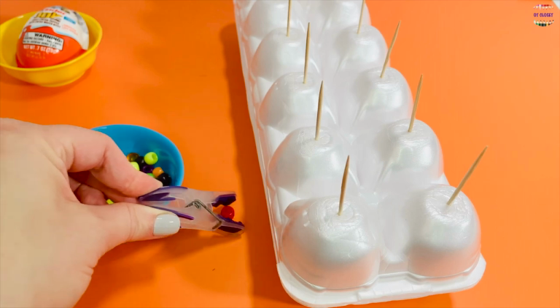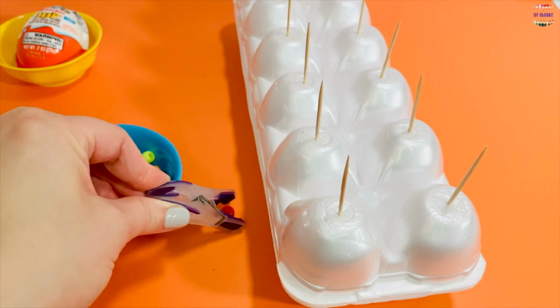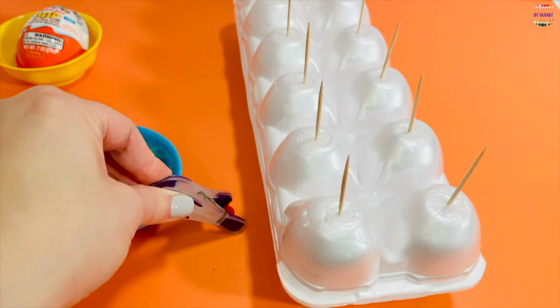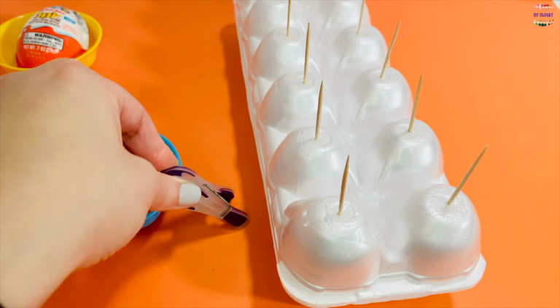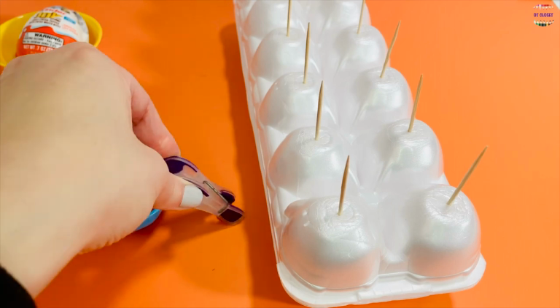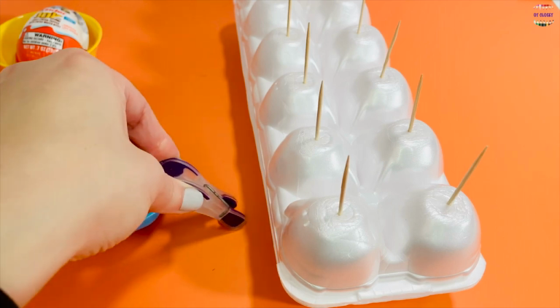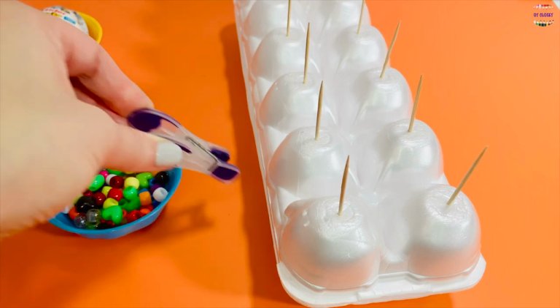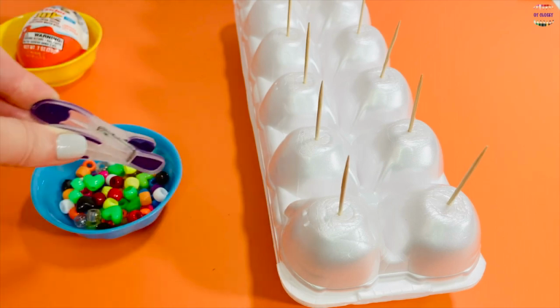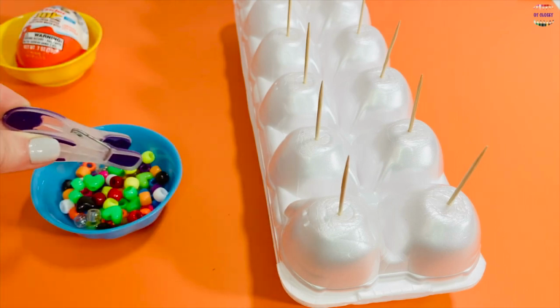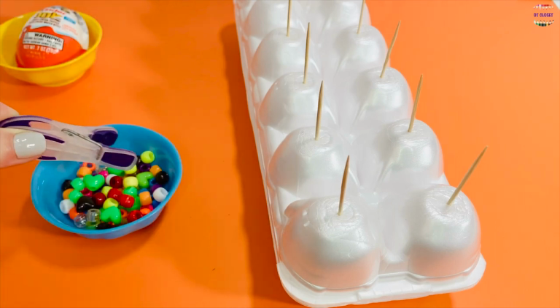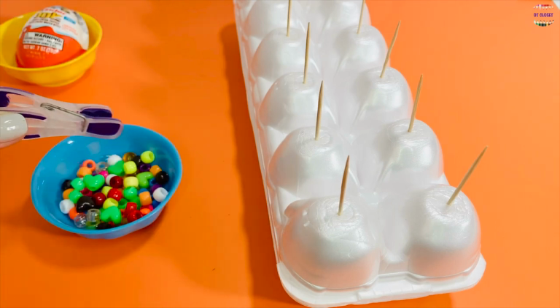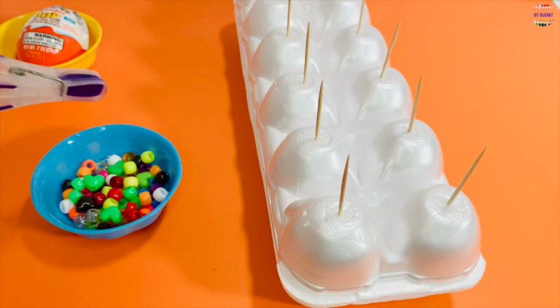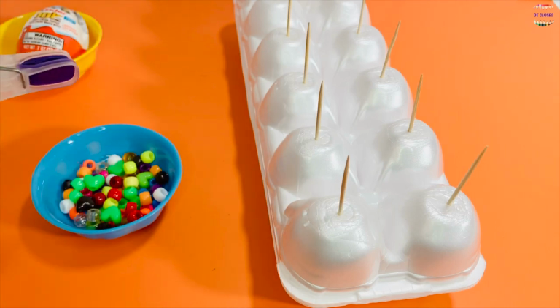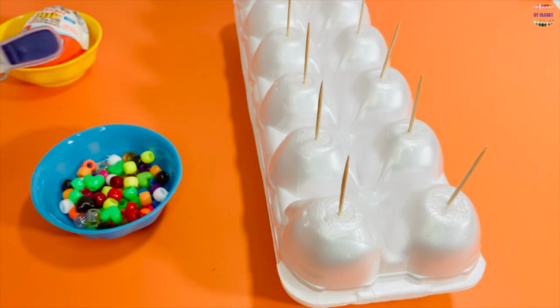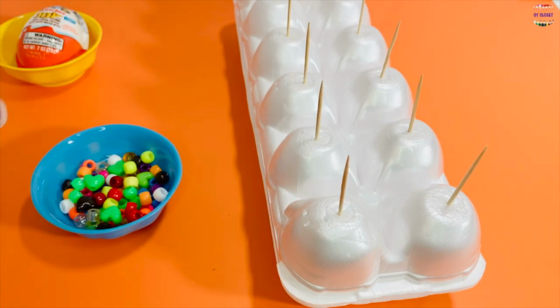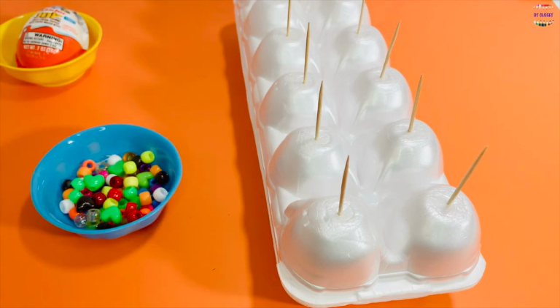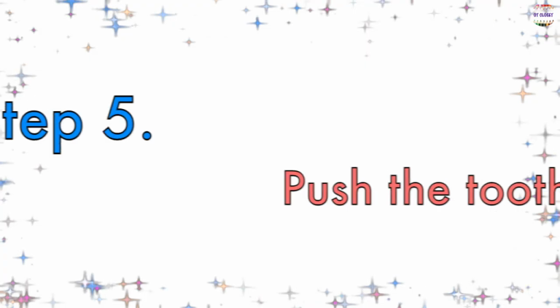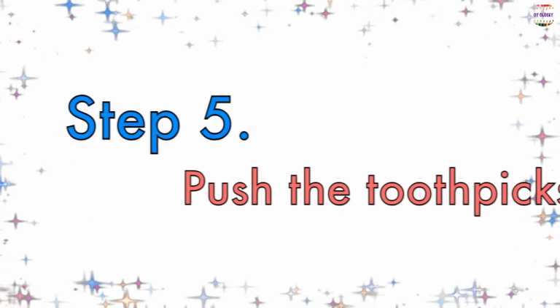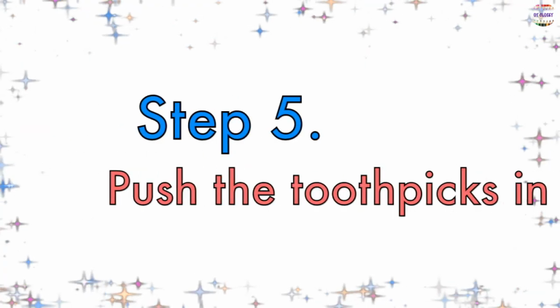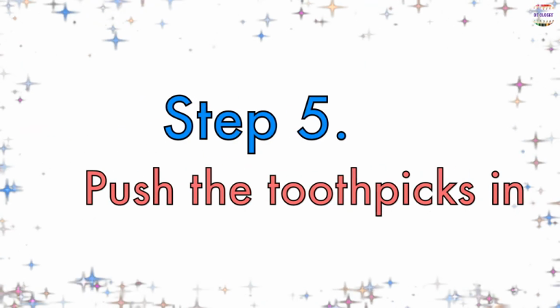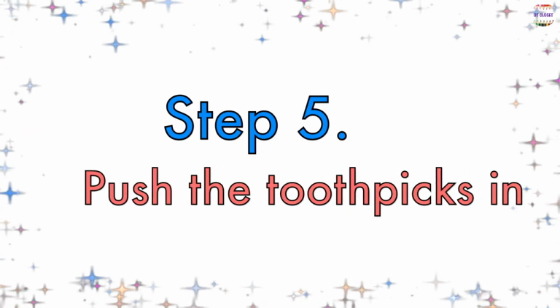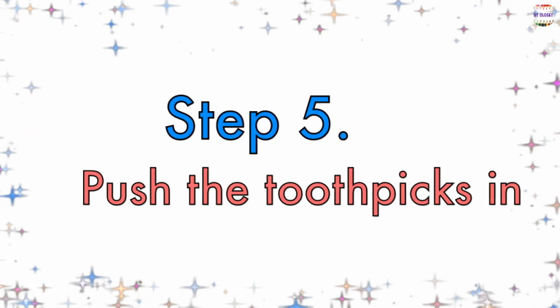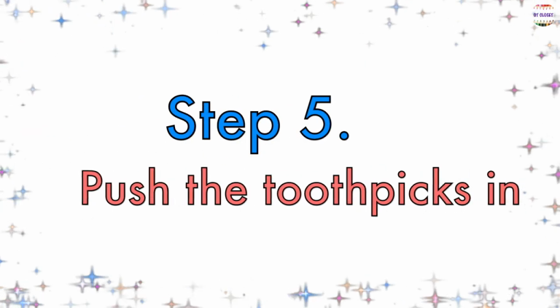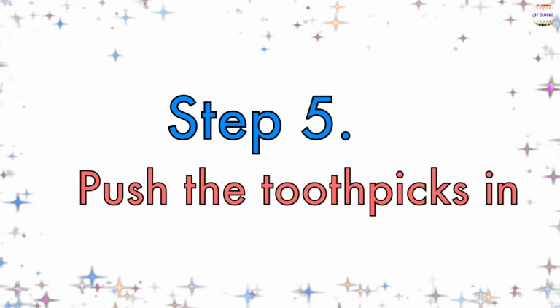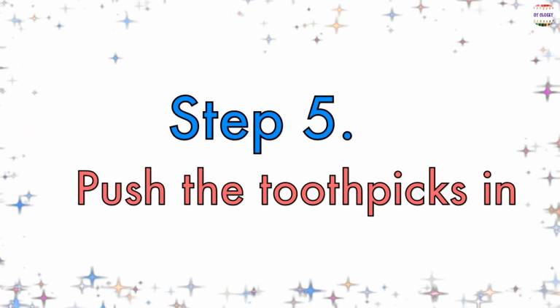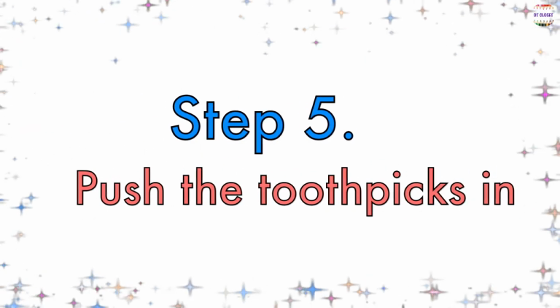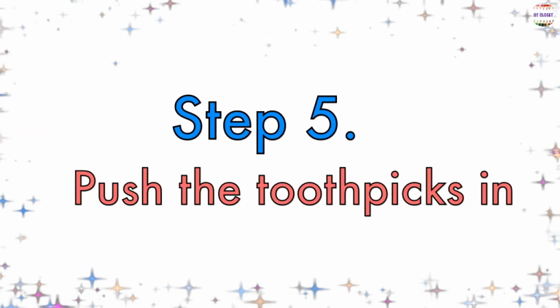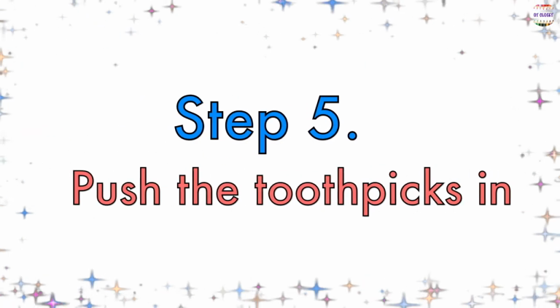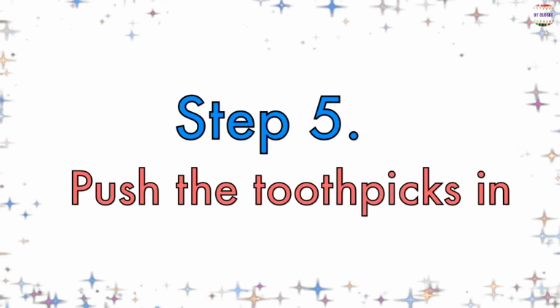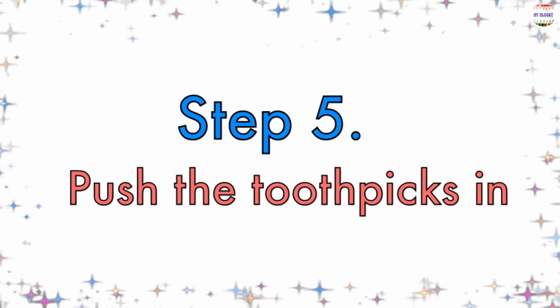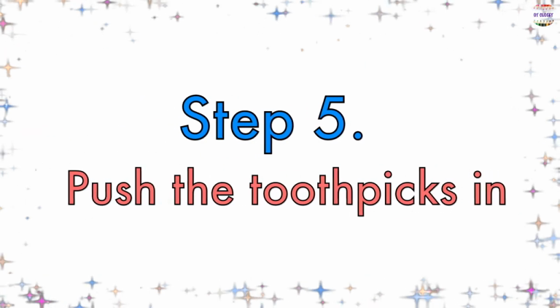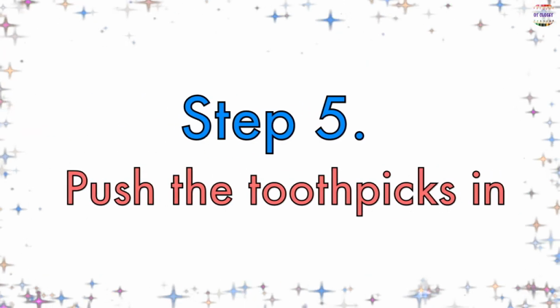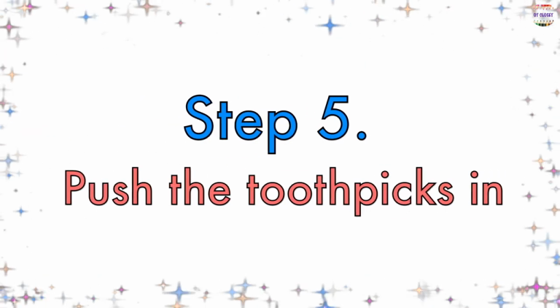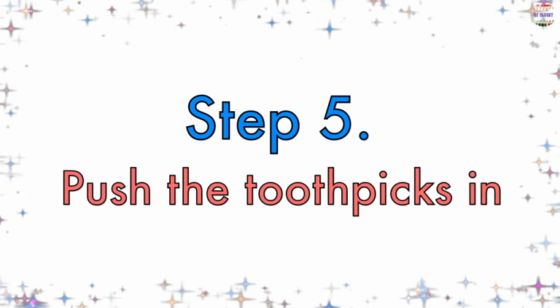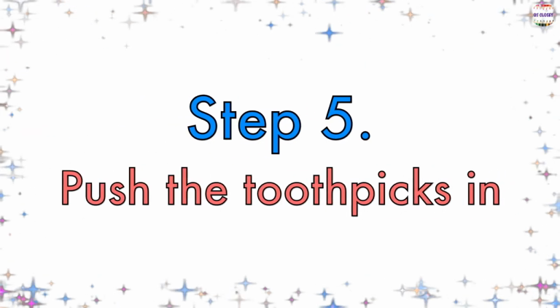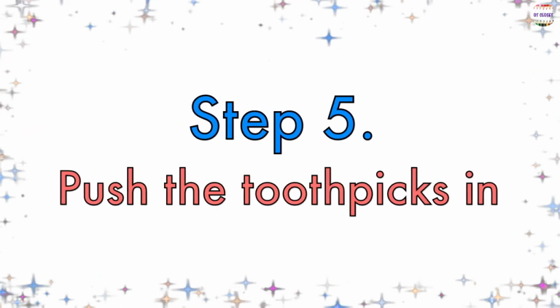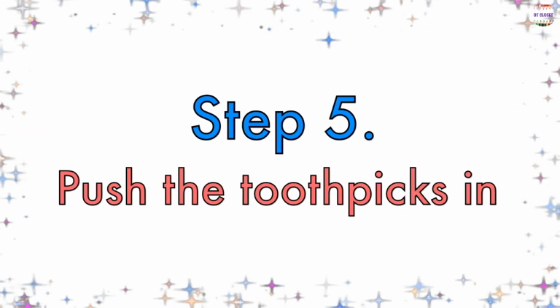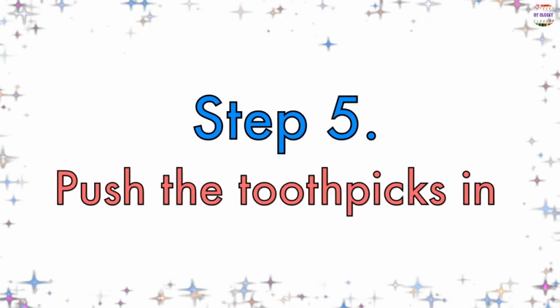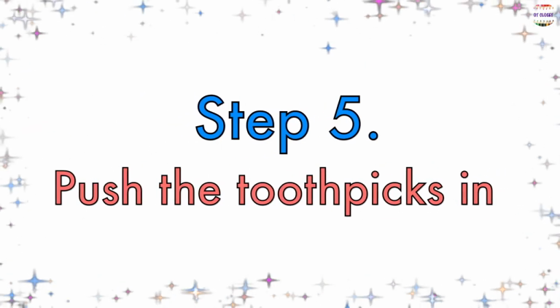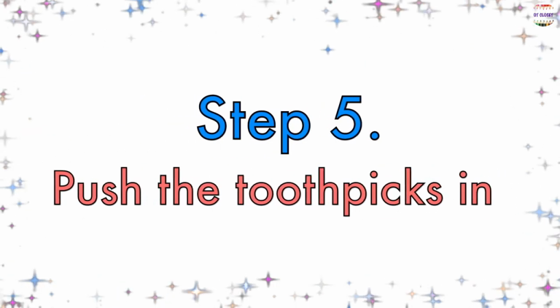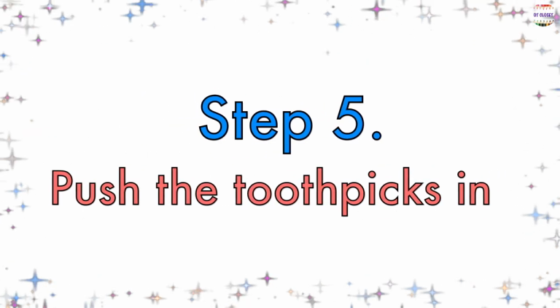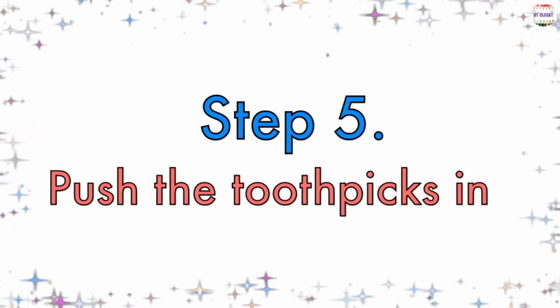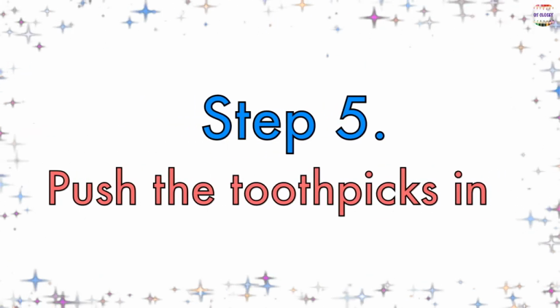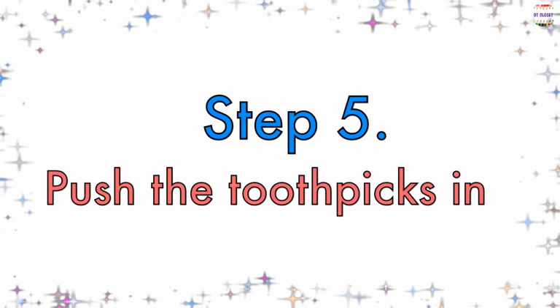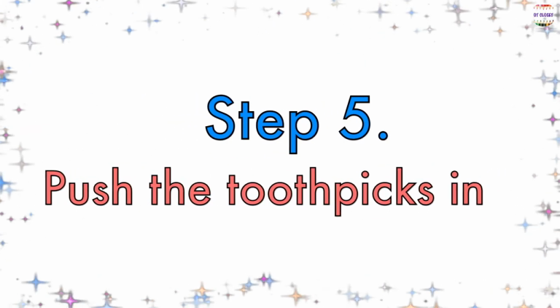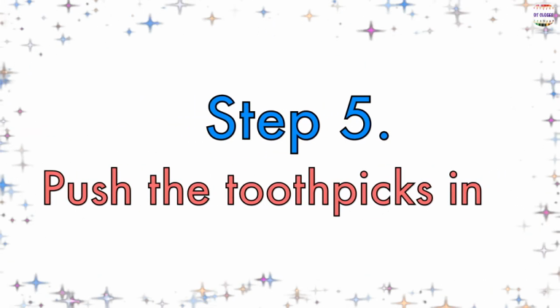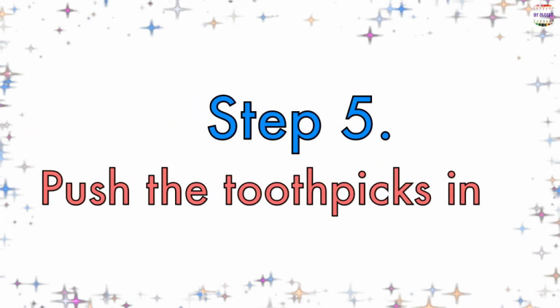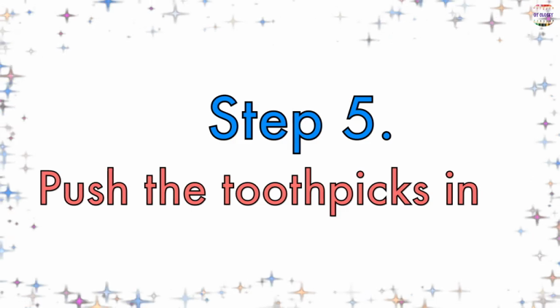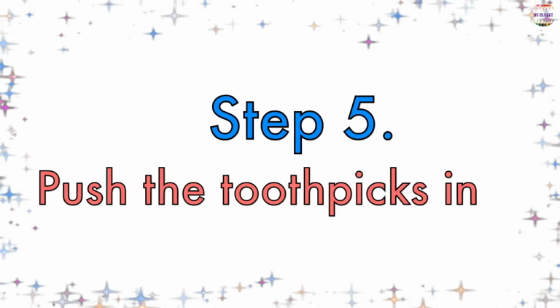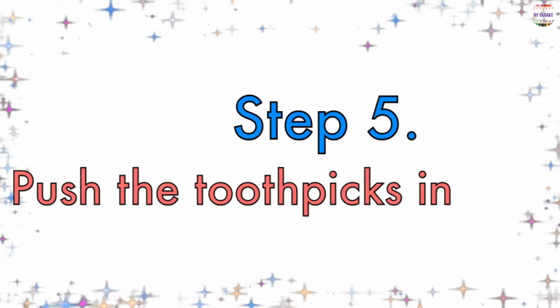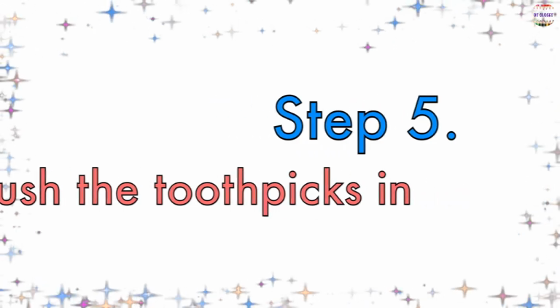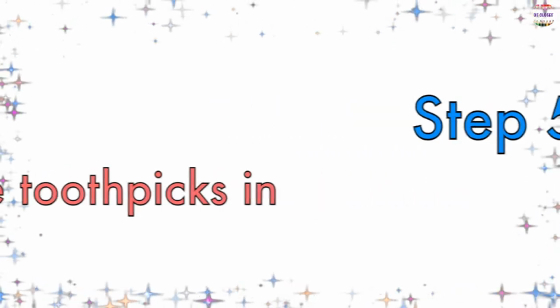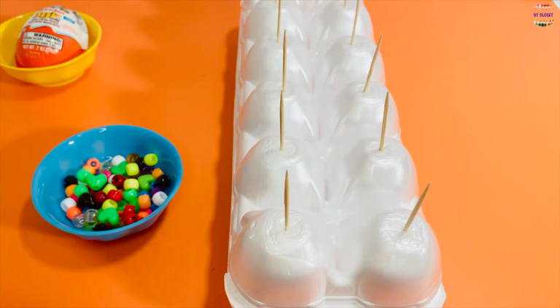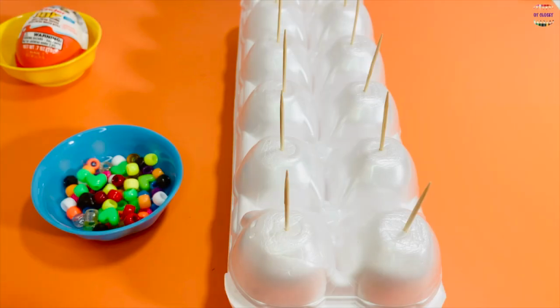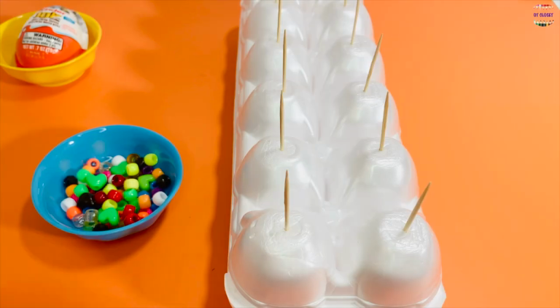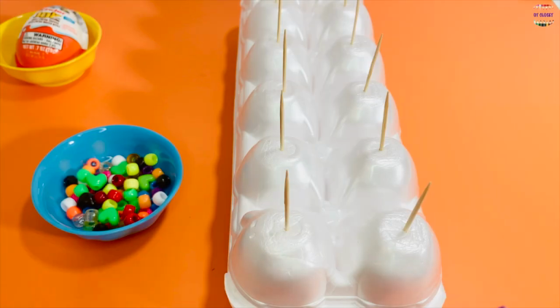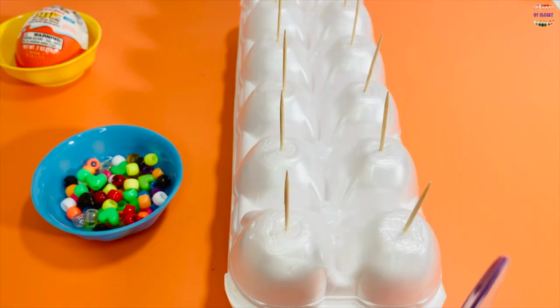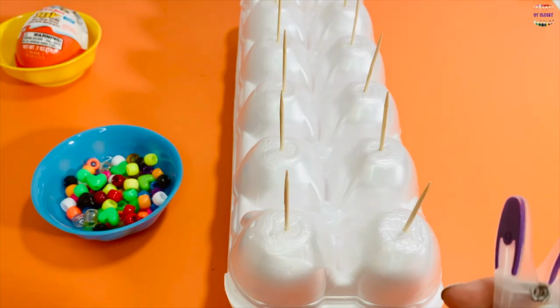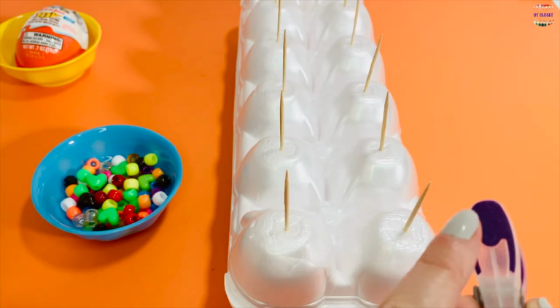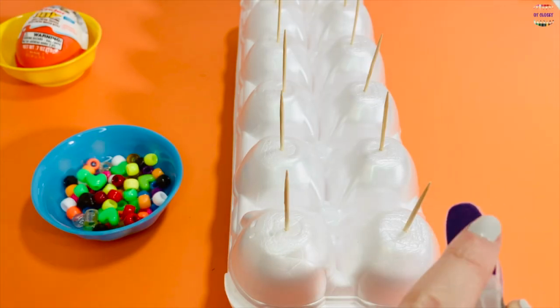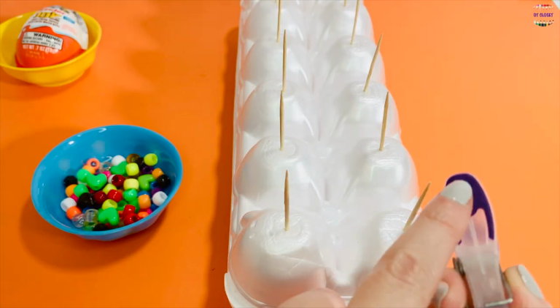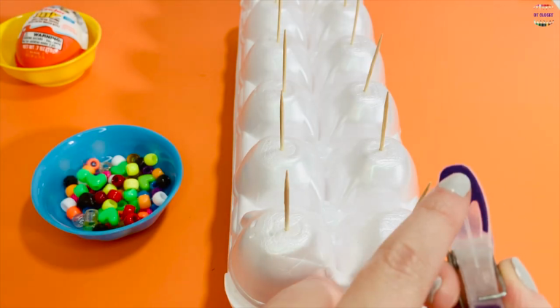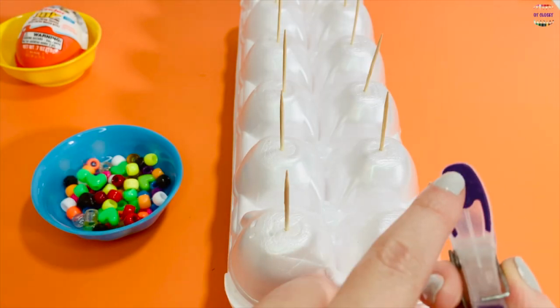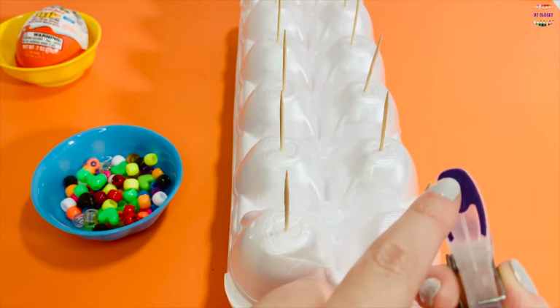Step number five: push the toothpick in using the other side of your clothespin.